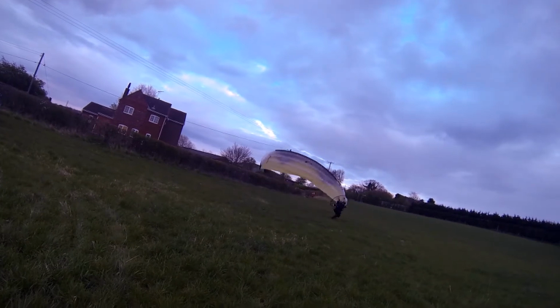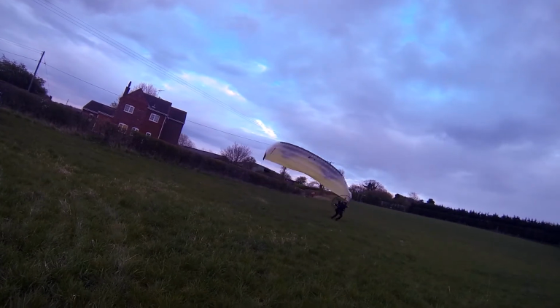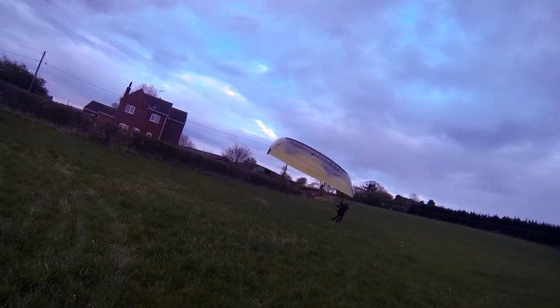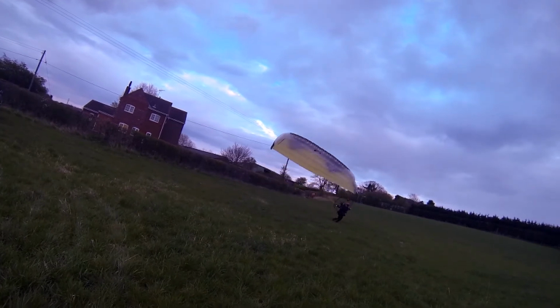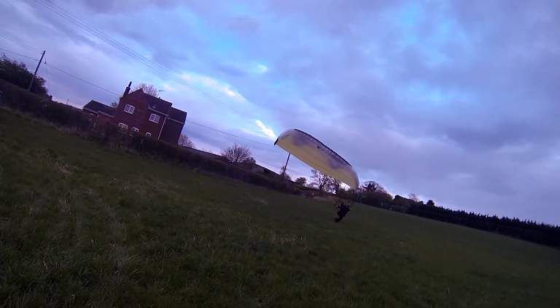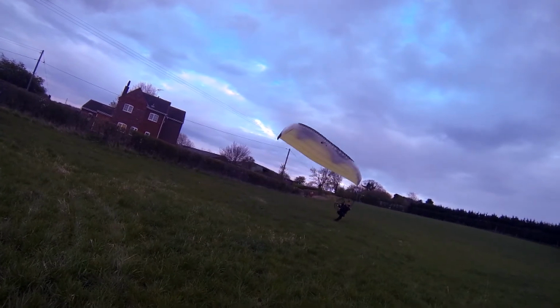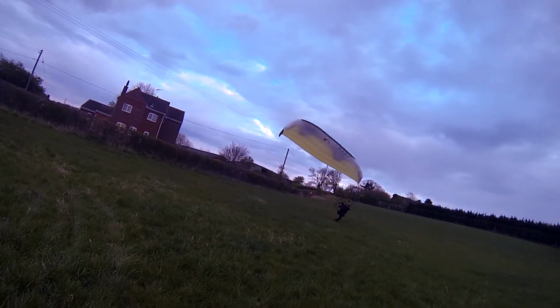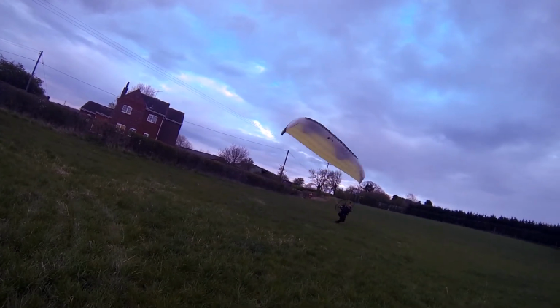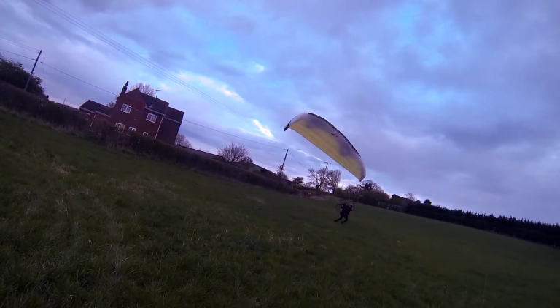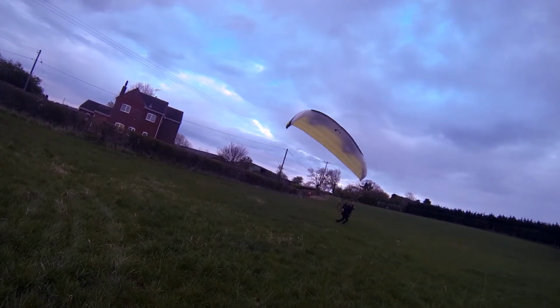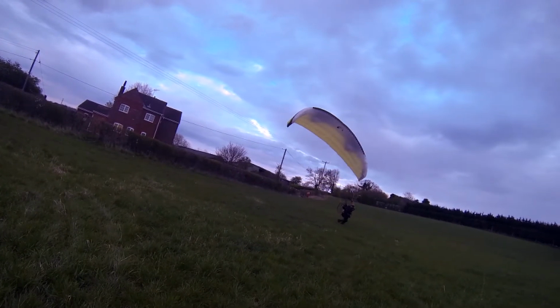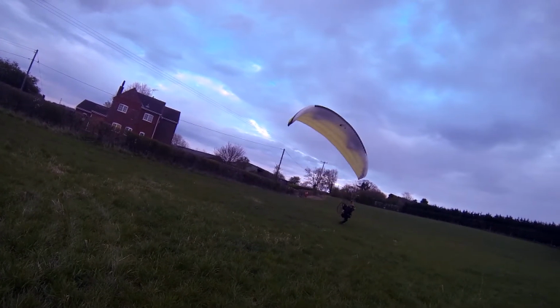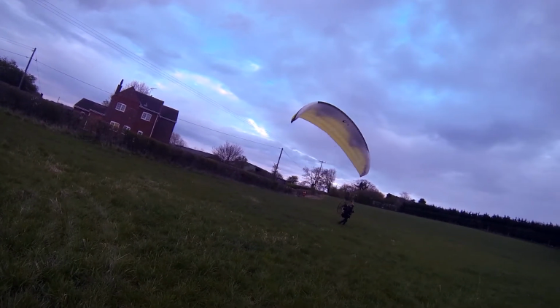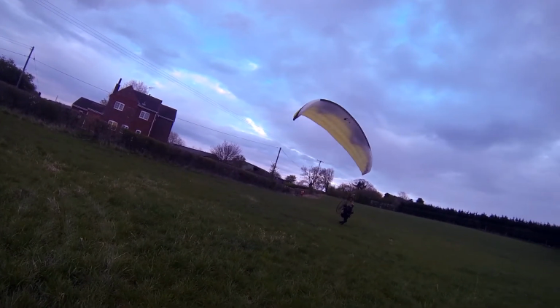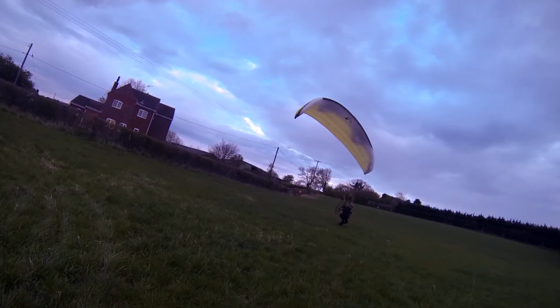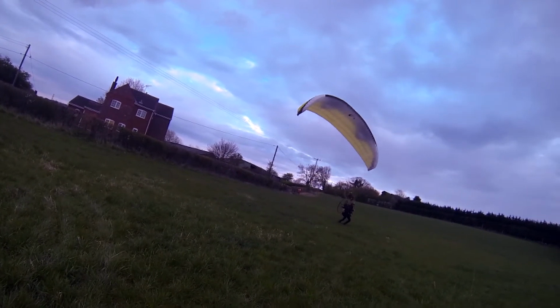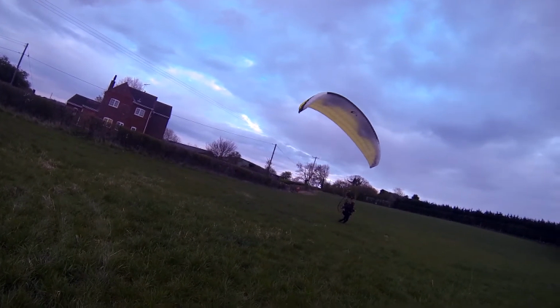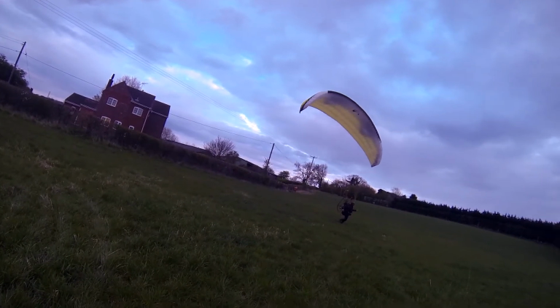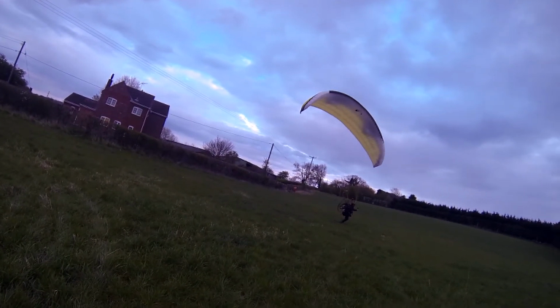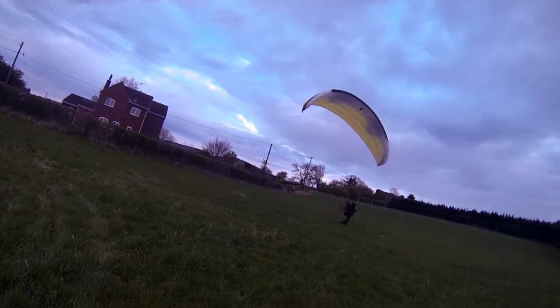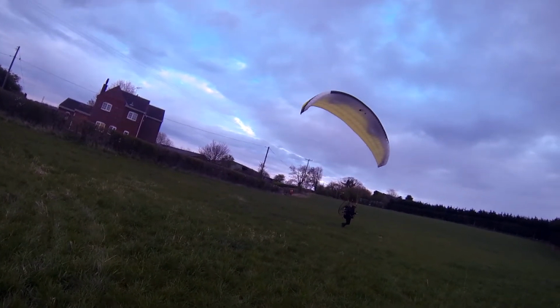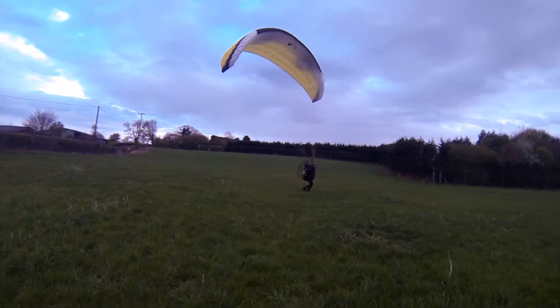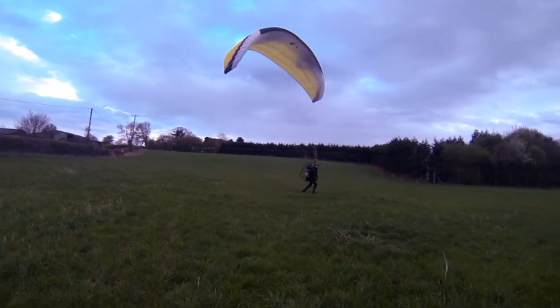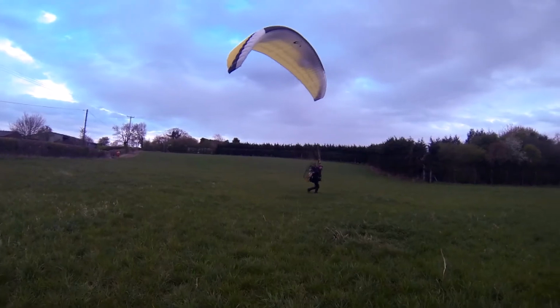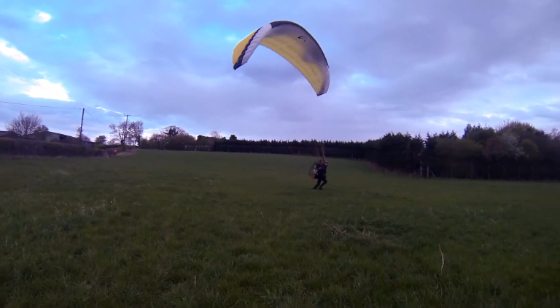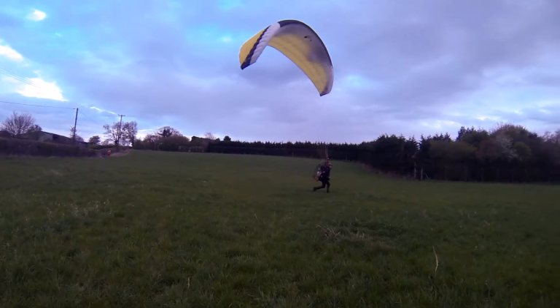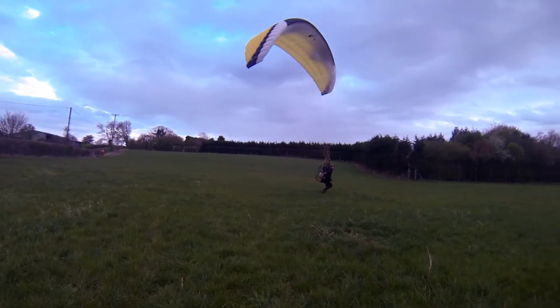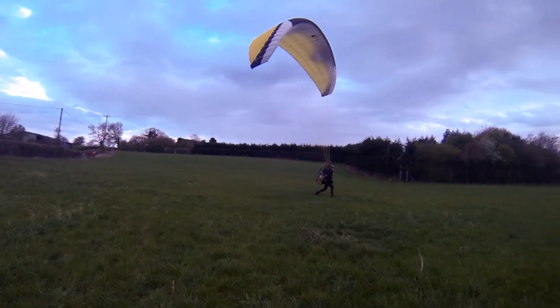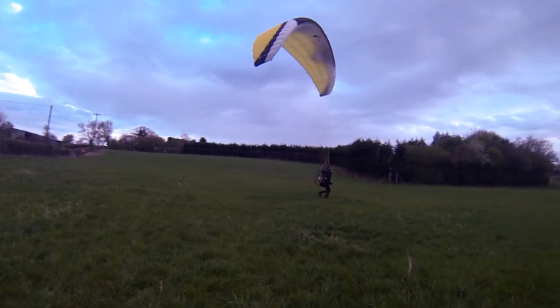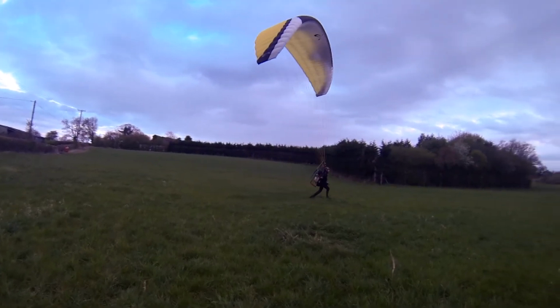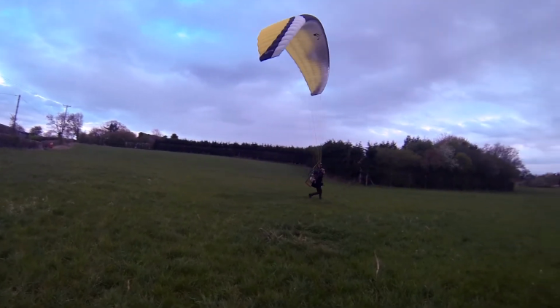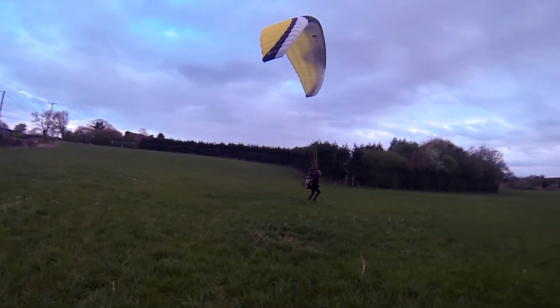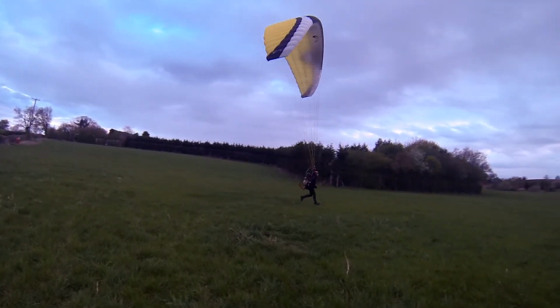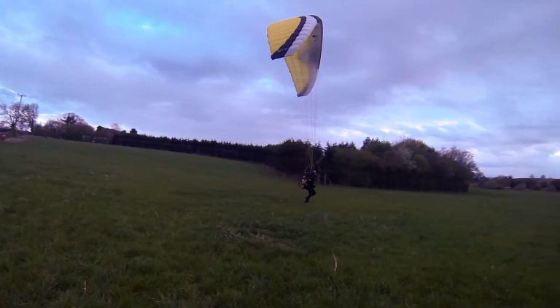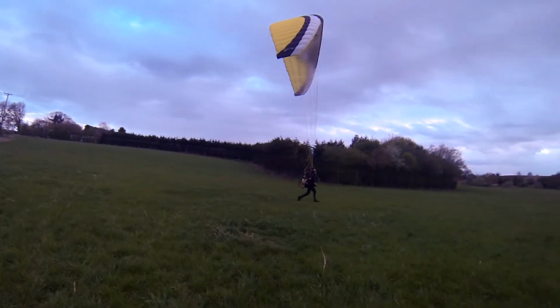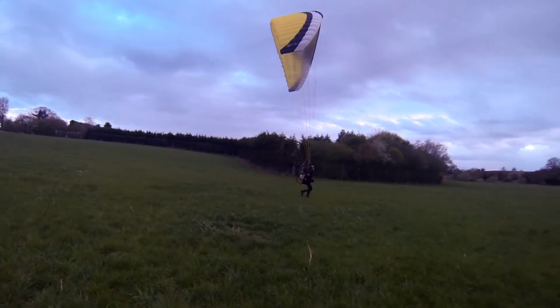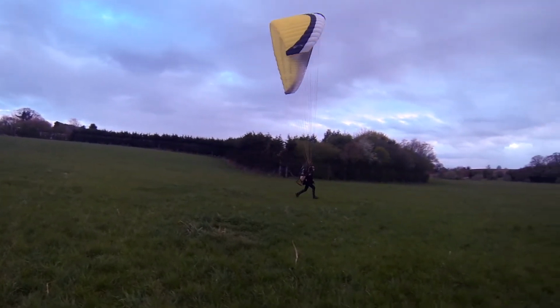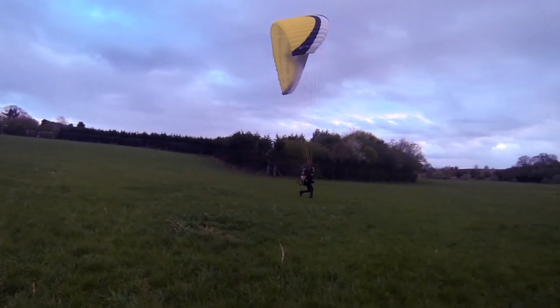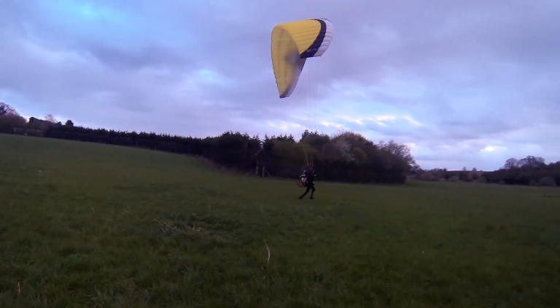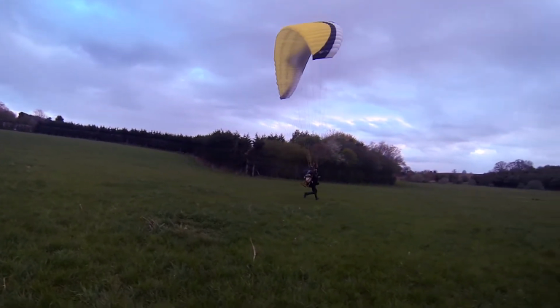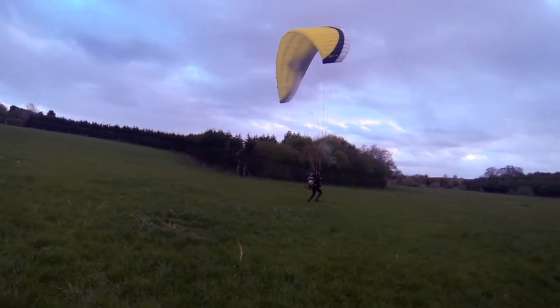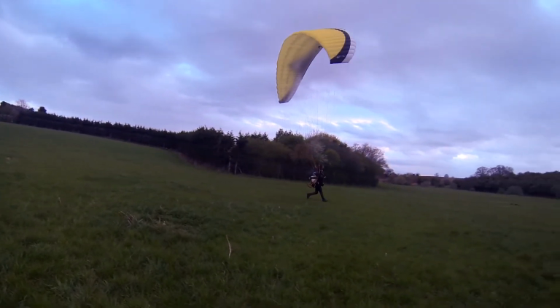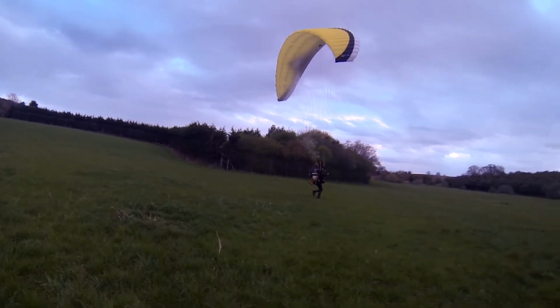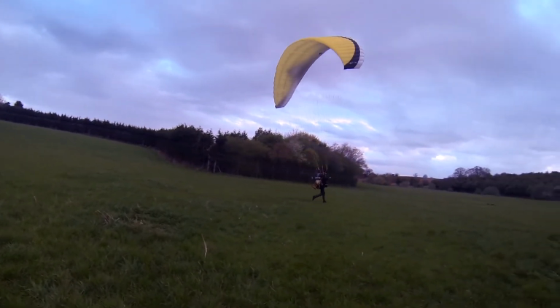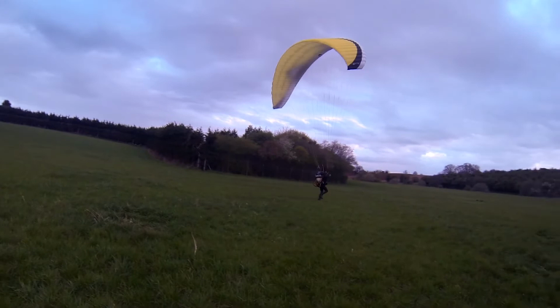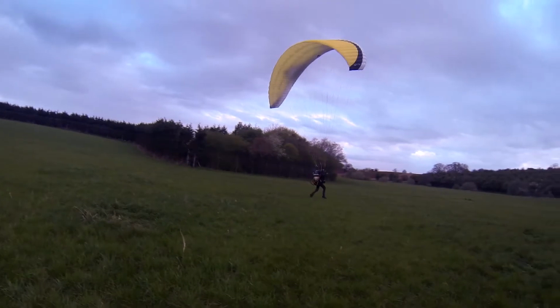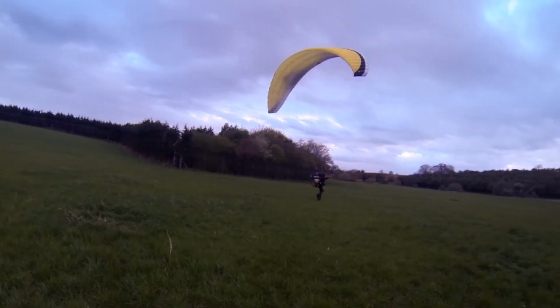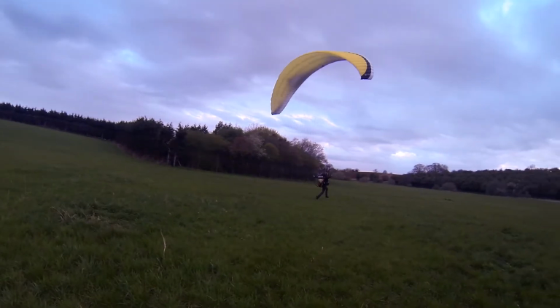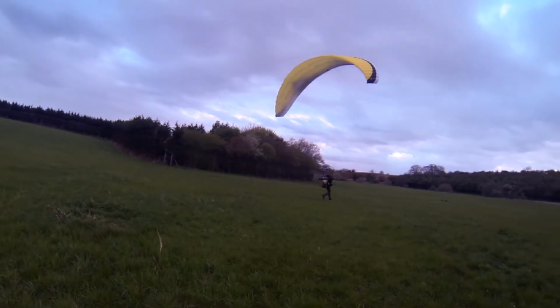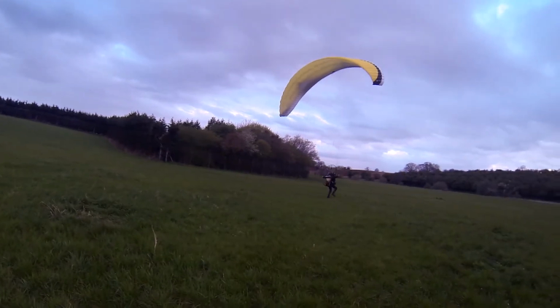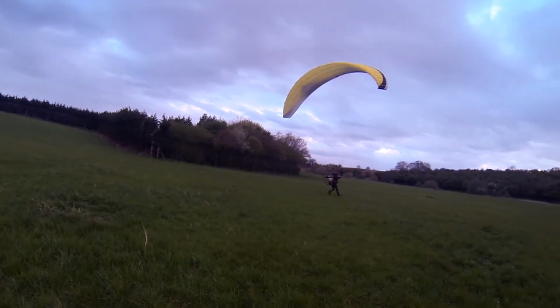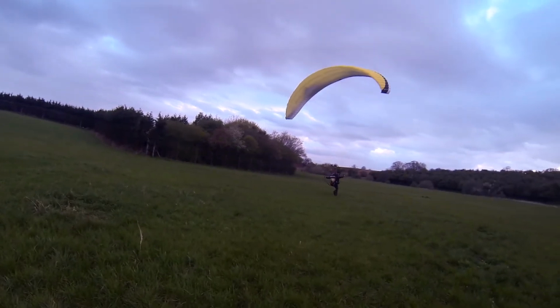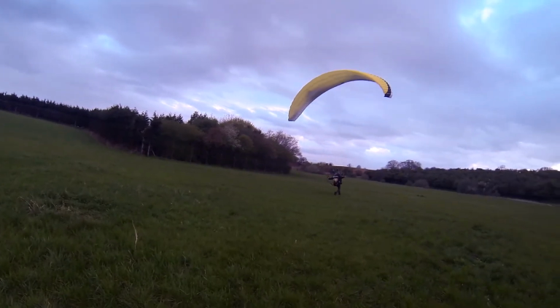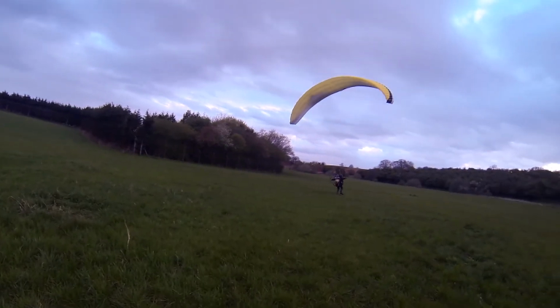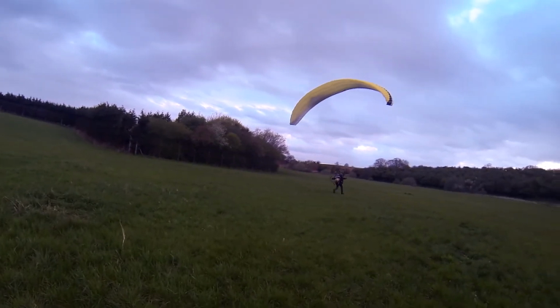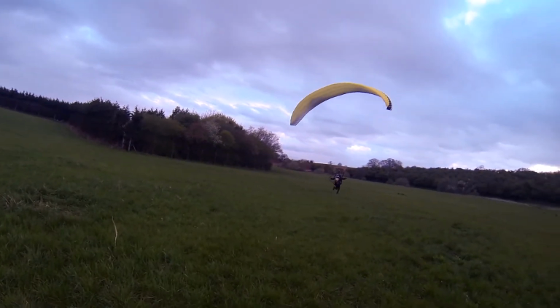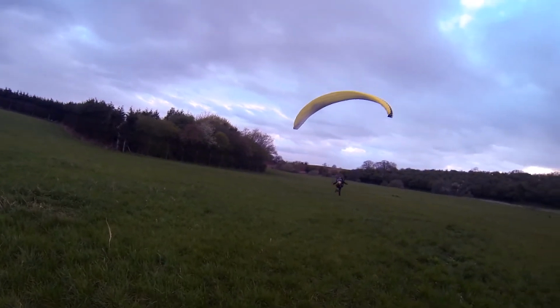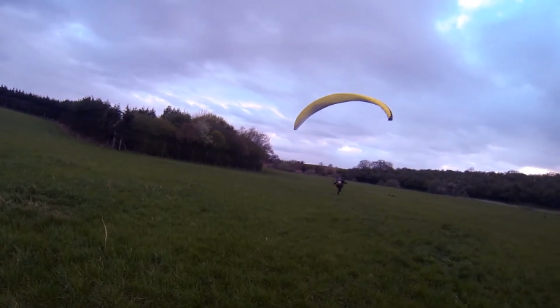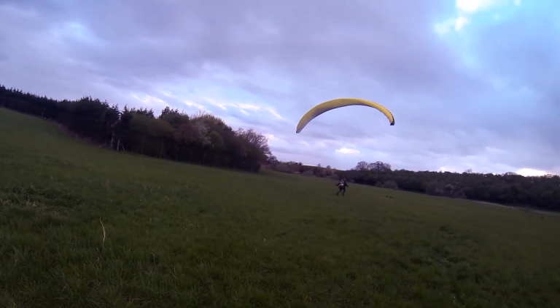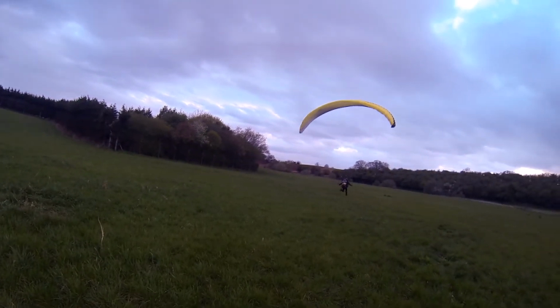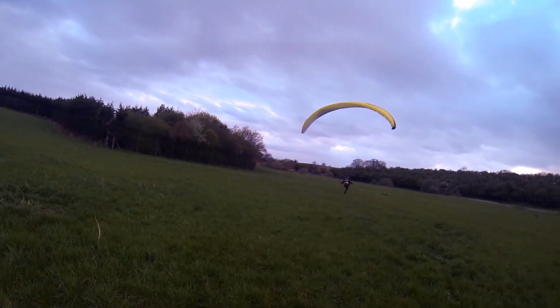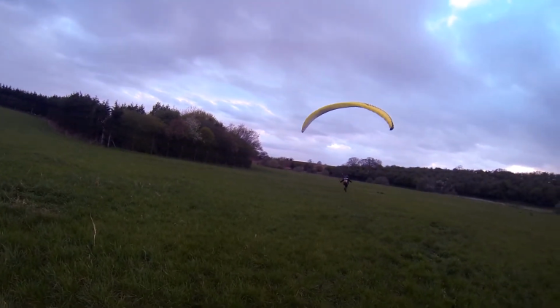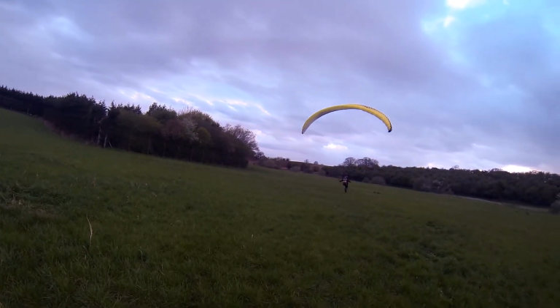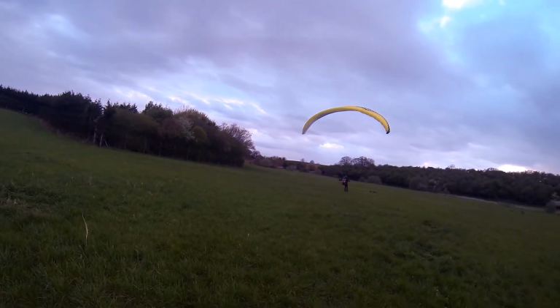Go, go, go, go — power! Power, power. Bit of brake, bit of brake, bit of brake.